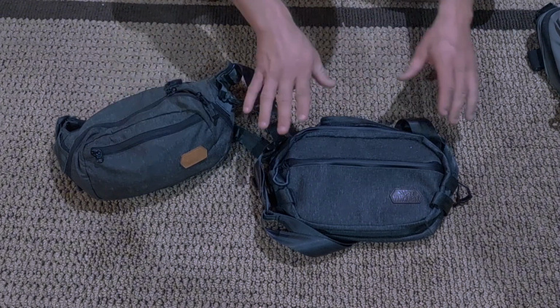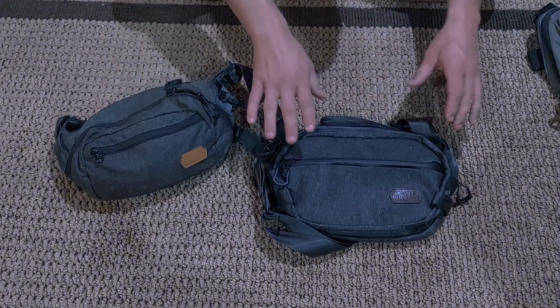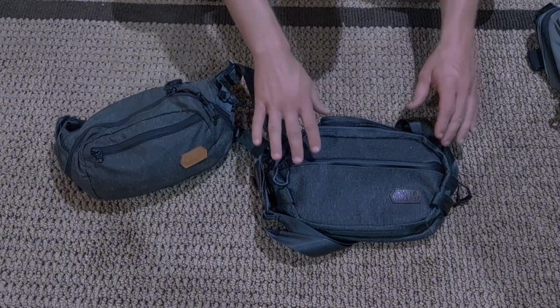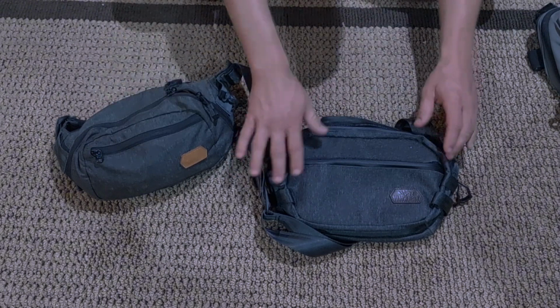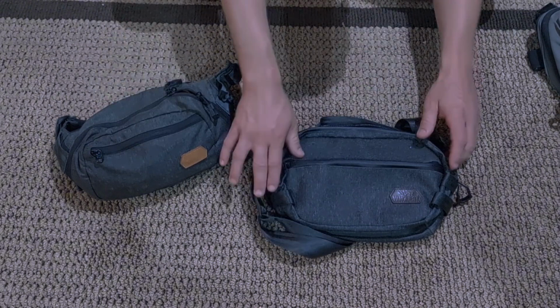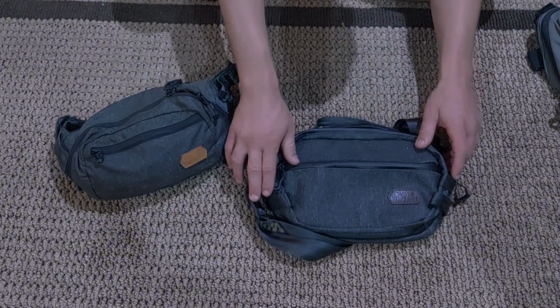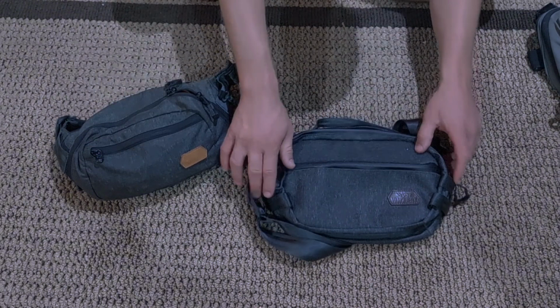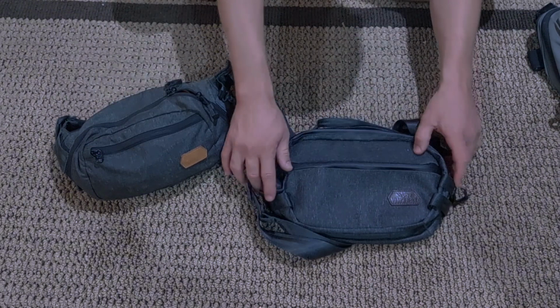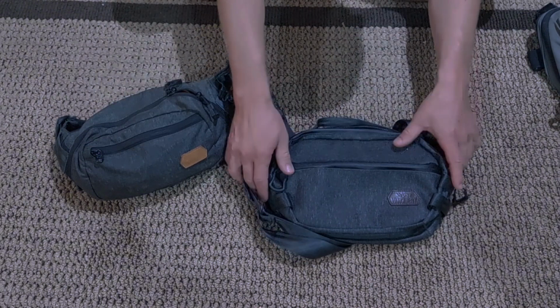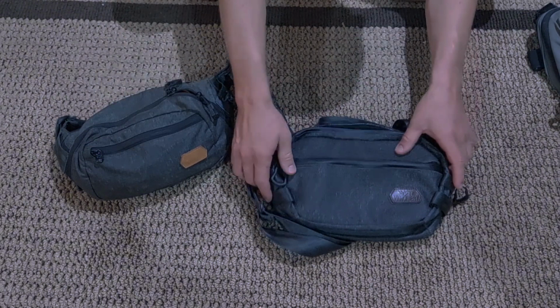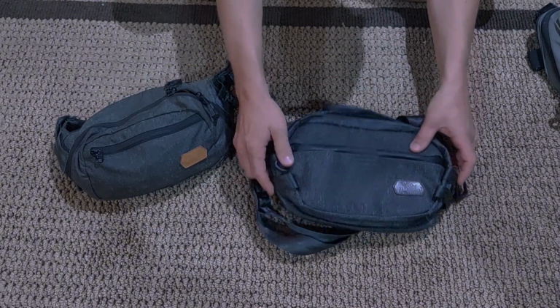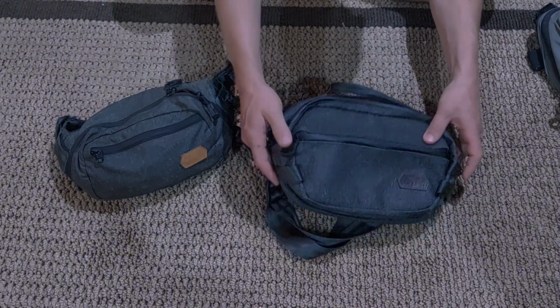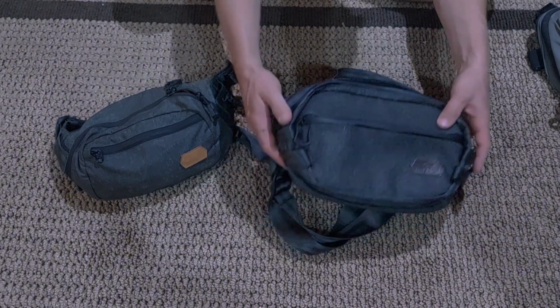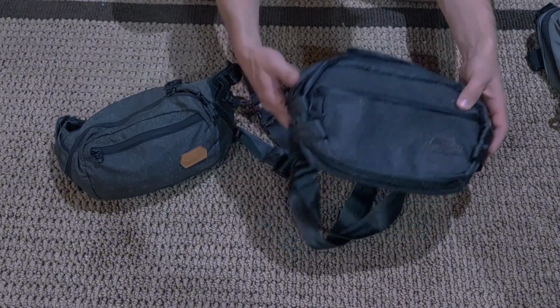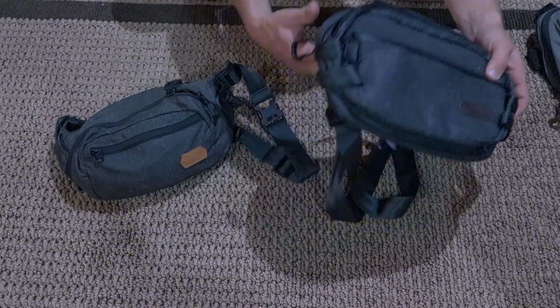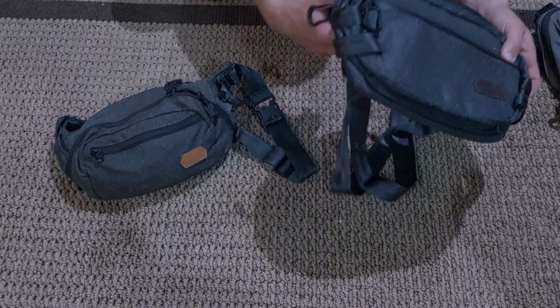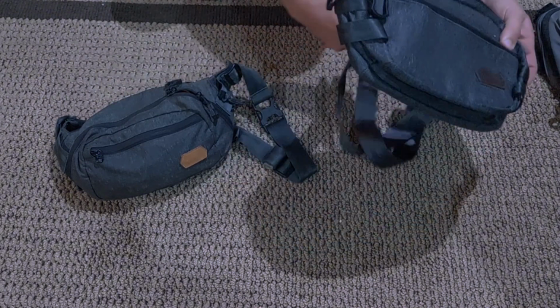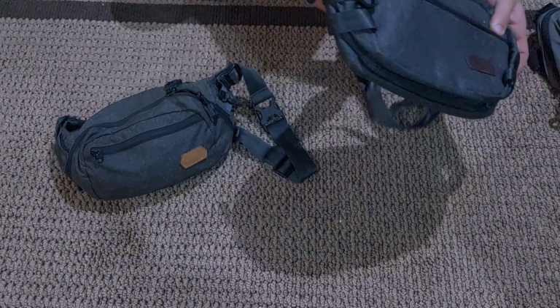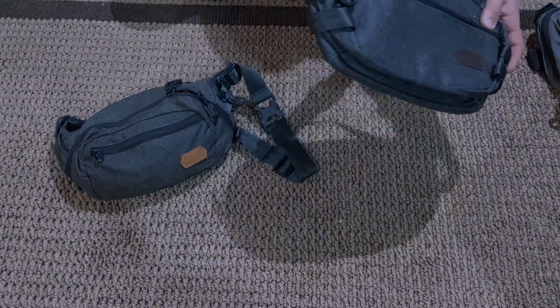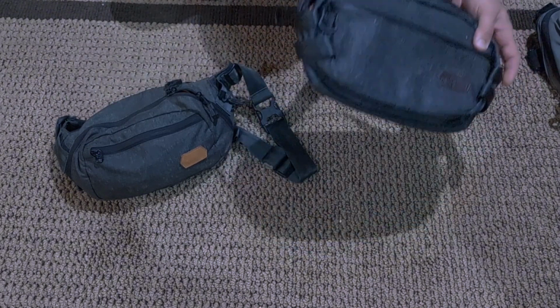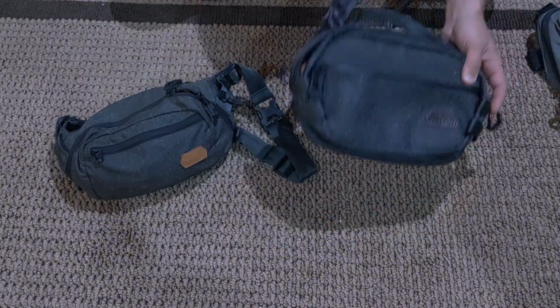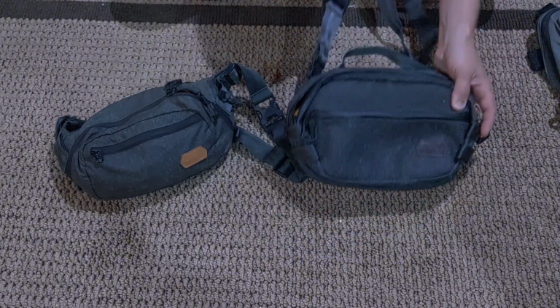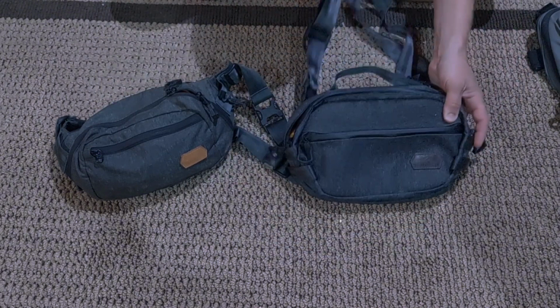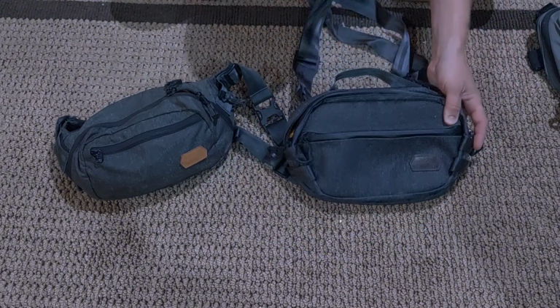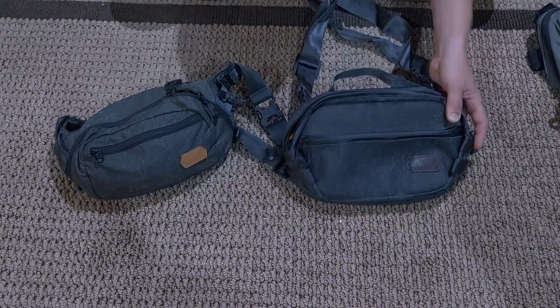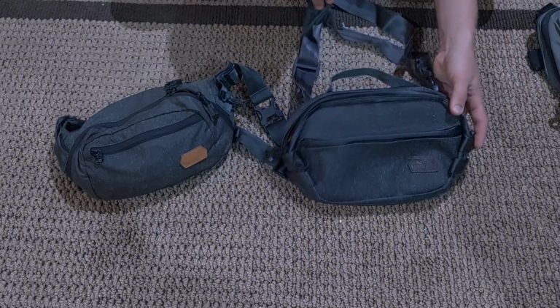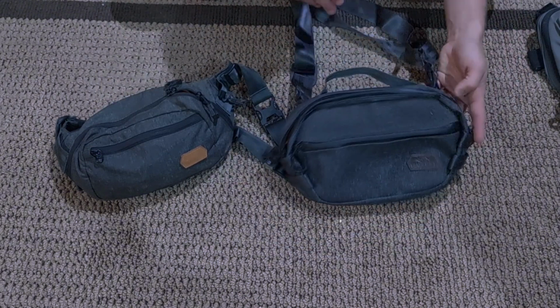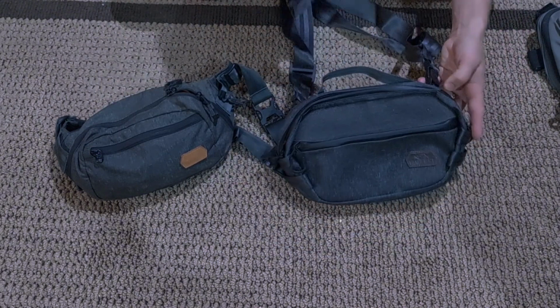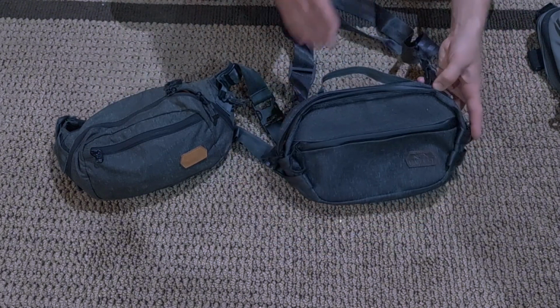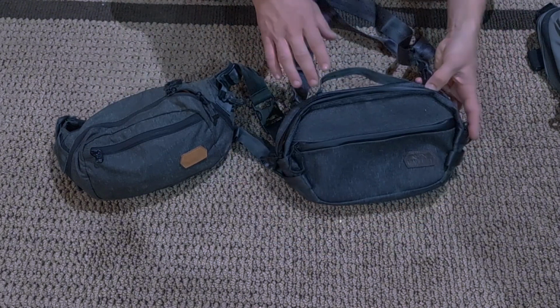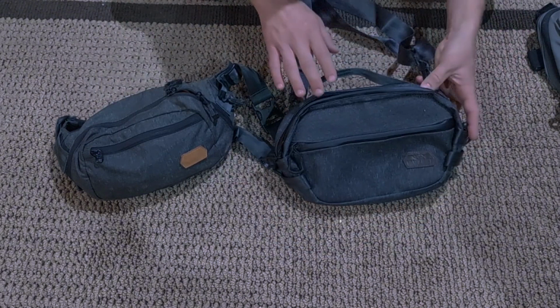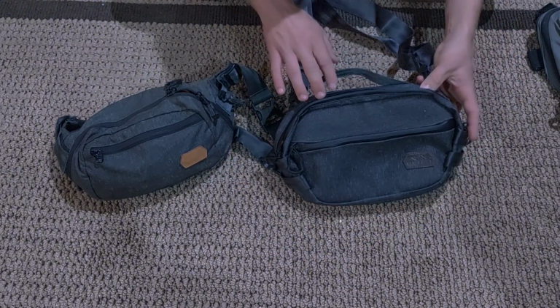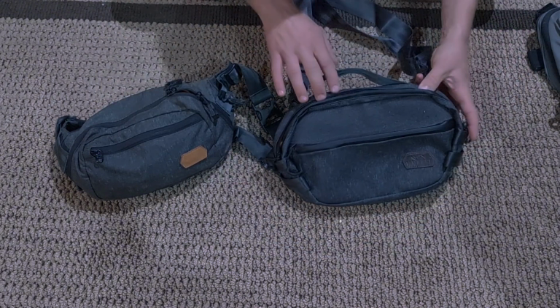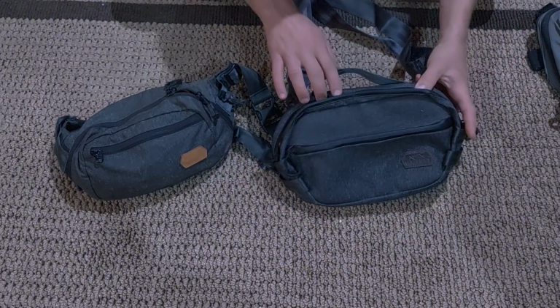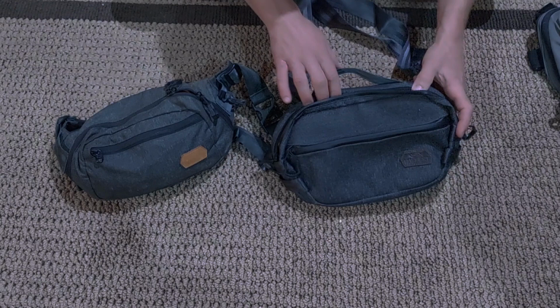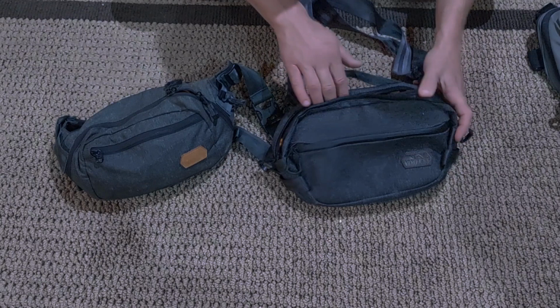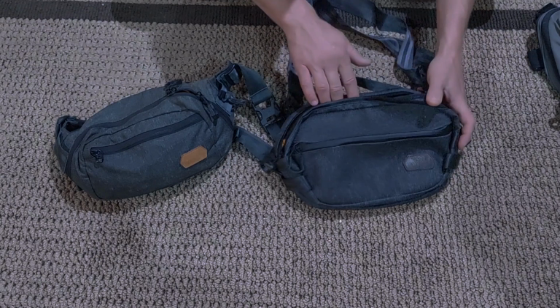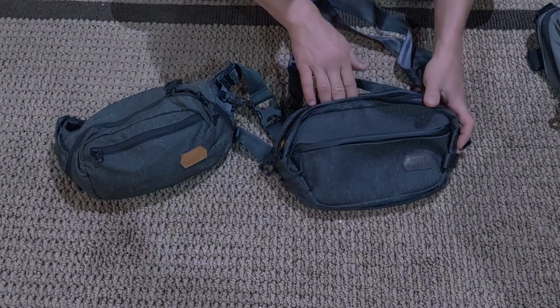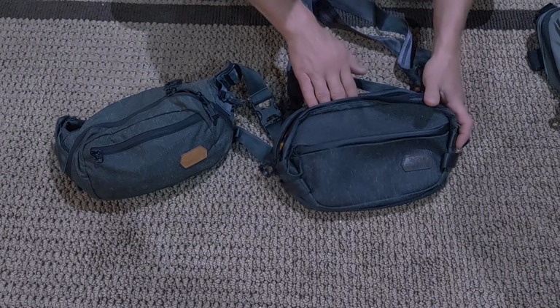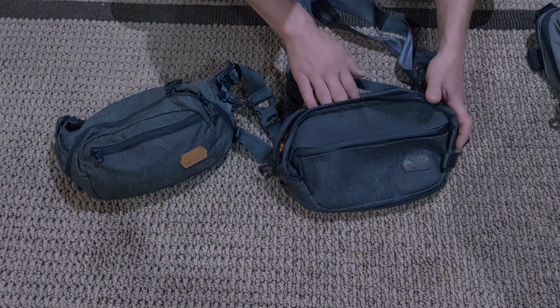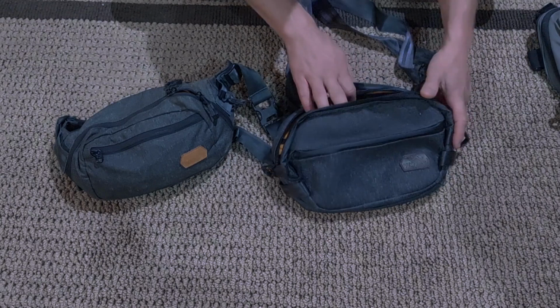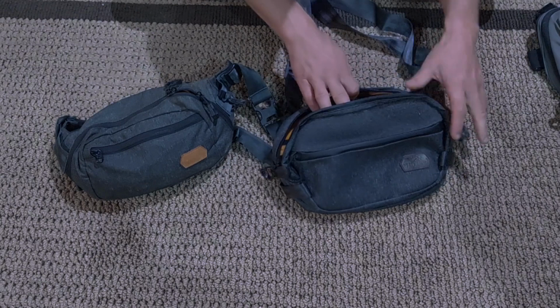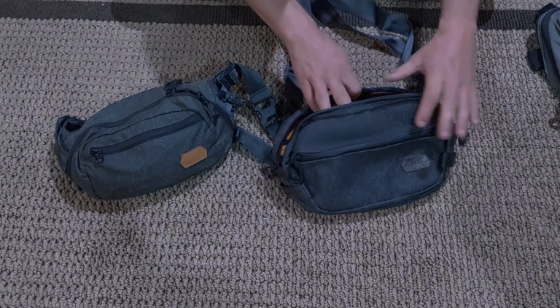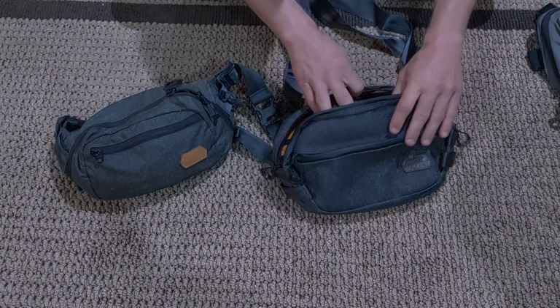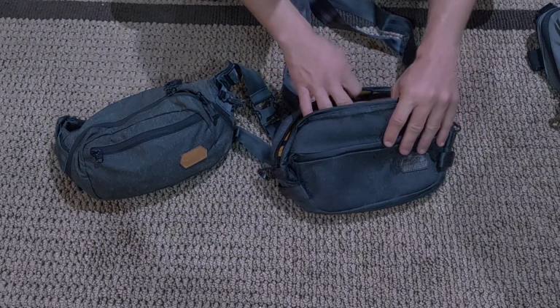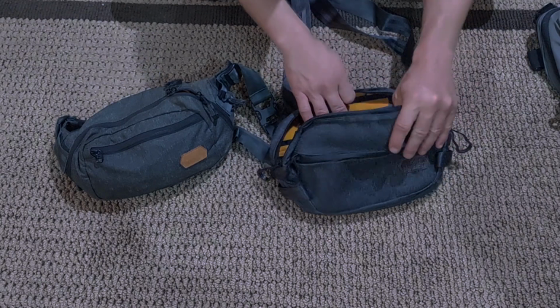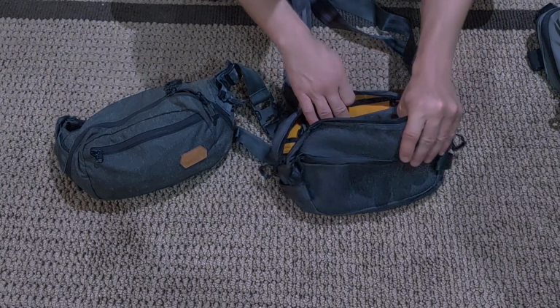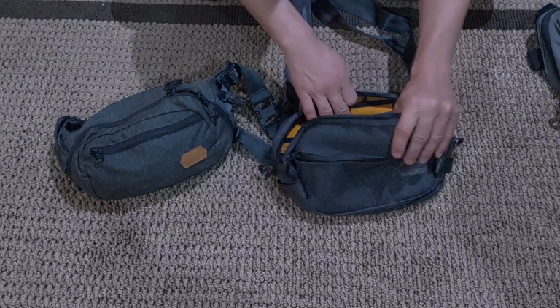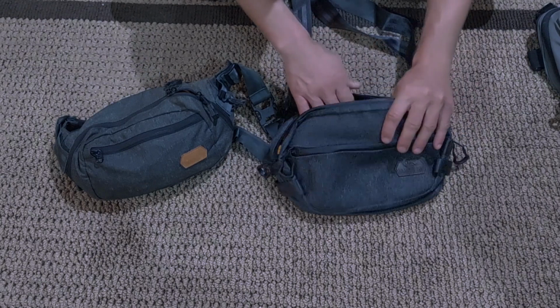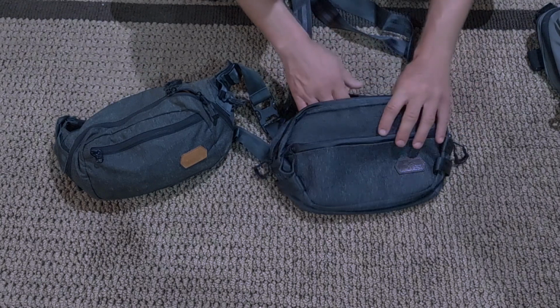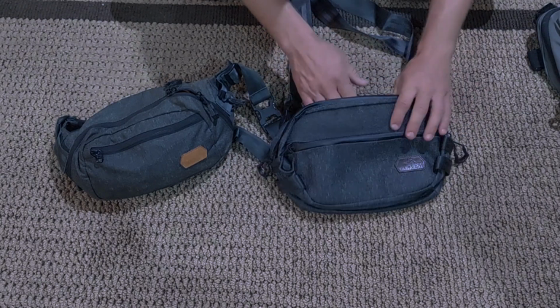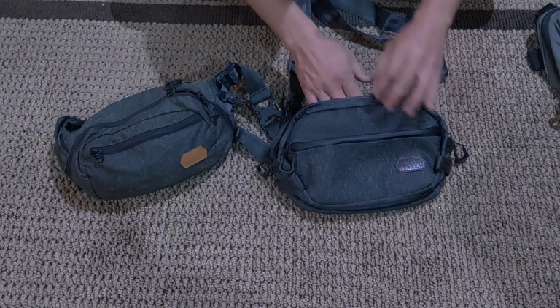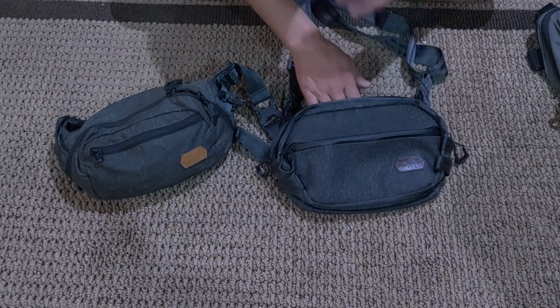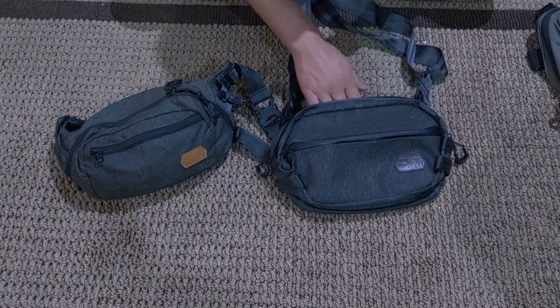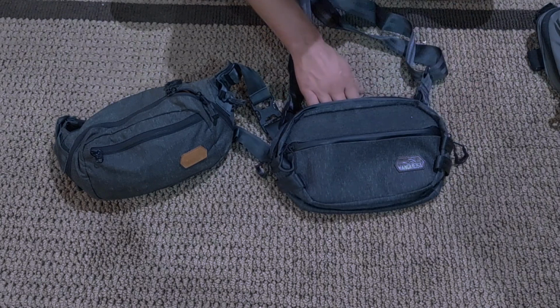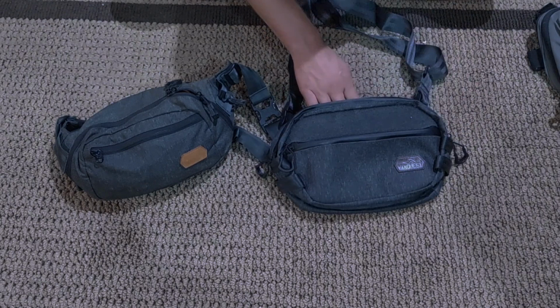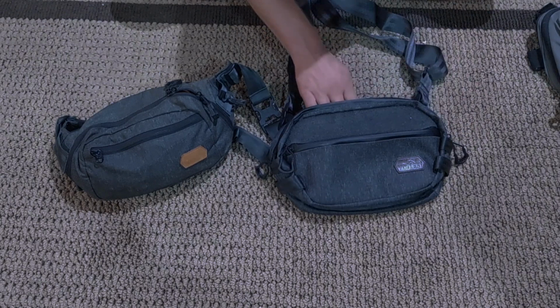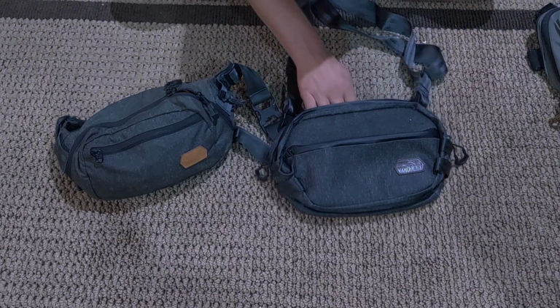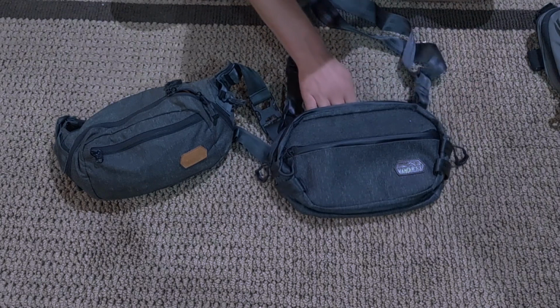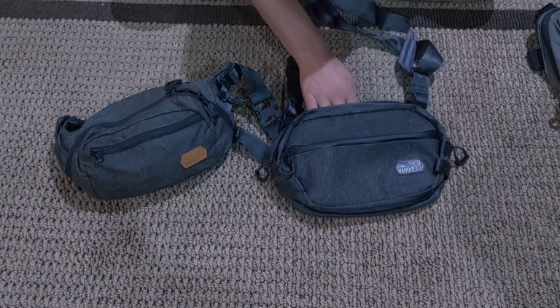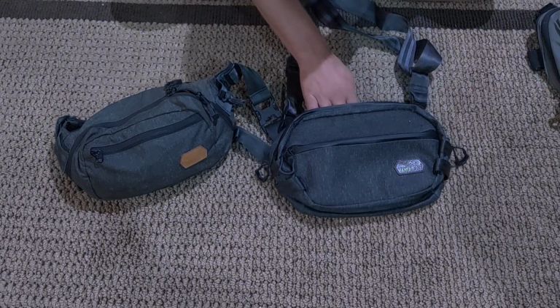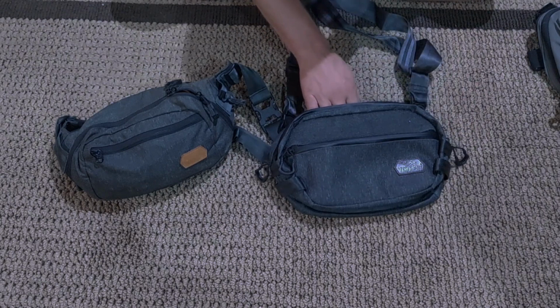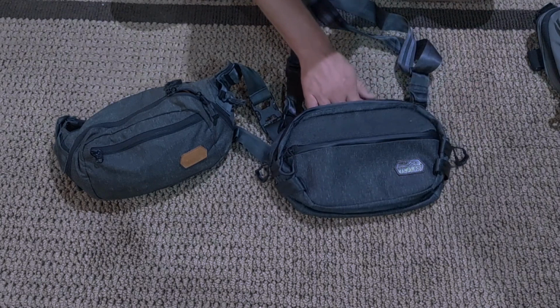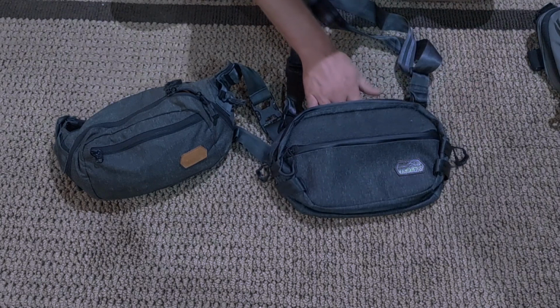This is not a full comprehensive review. This is not the loadout that's going to be in here. This is just kind of a first look for people to get an idea of it.